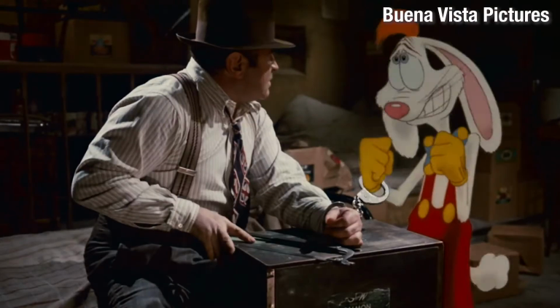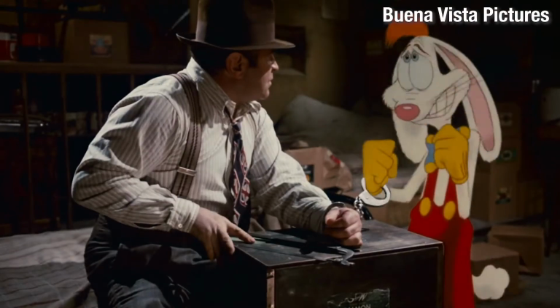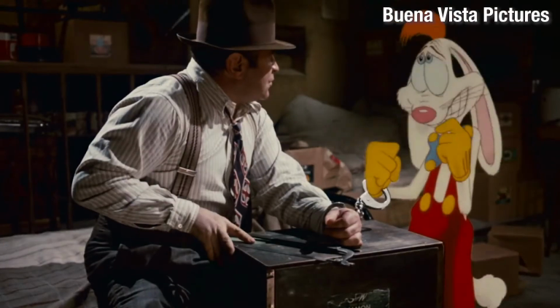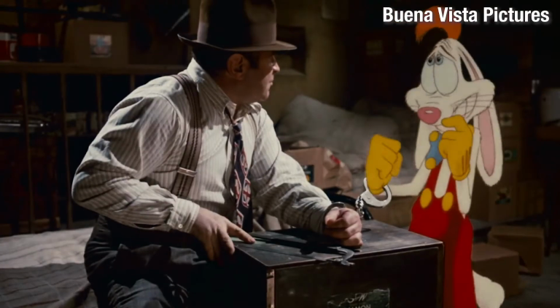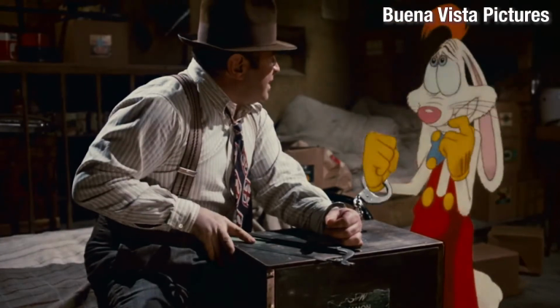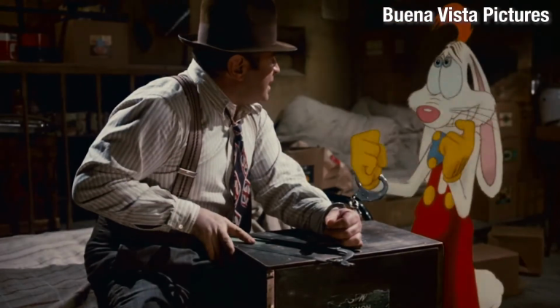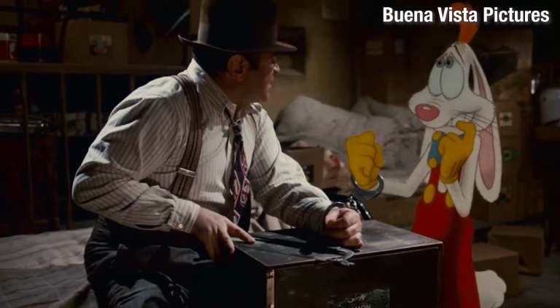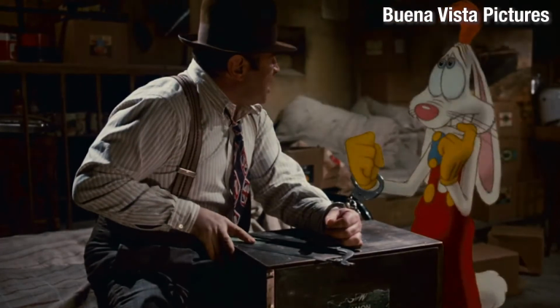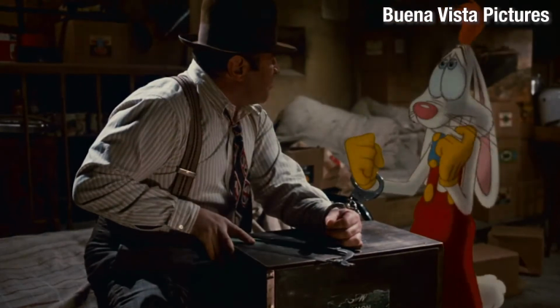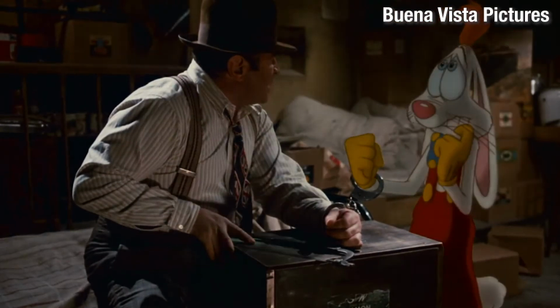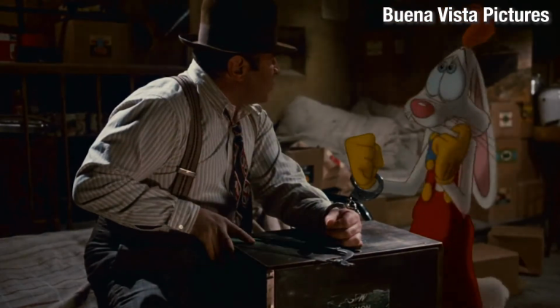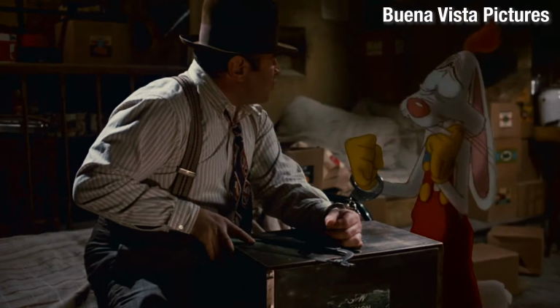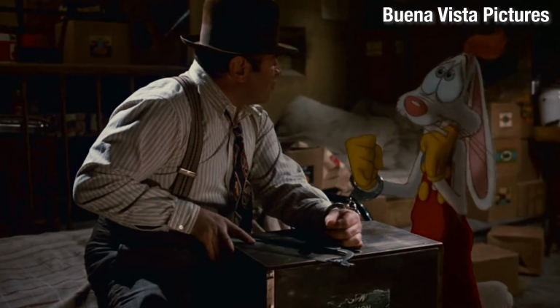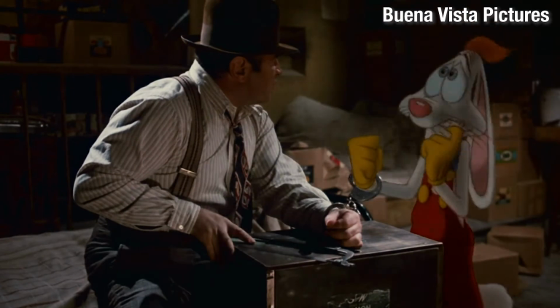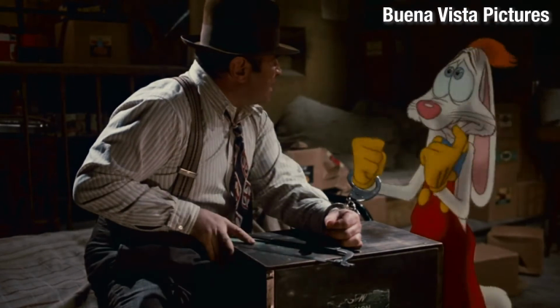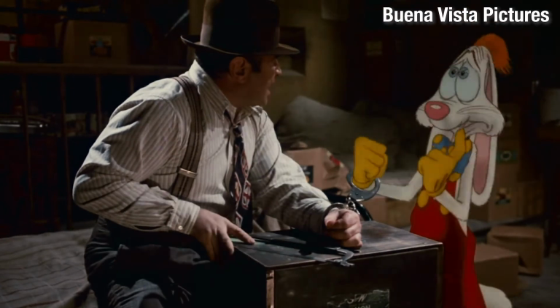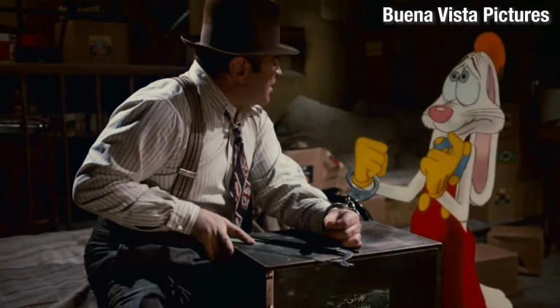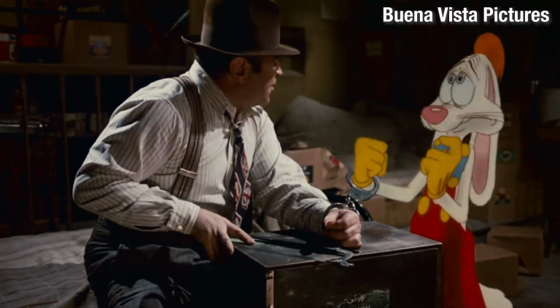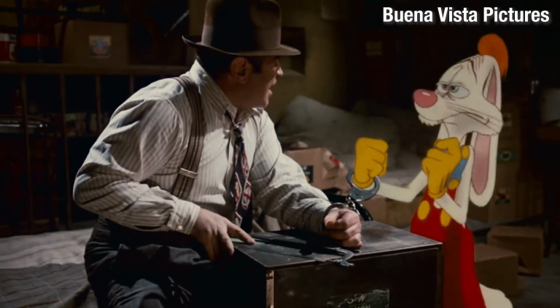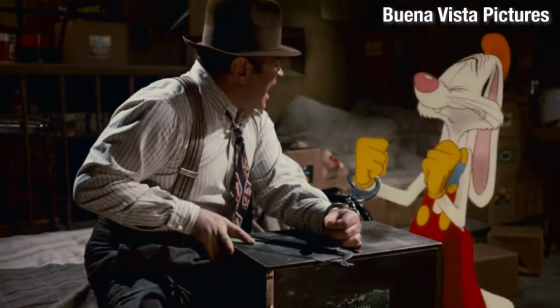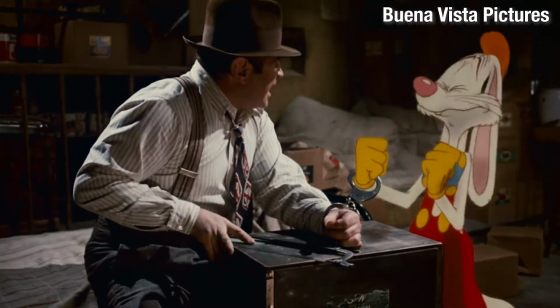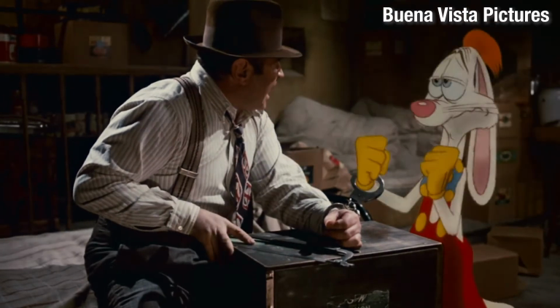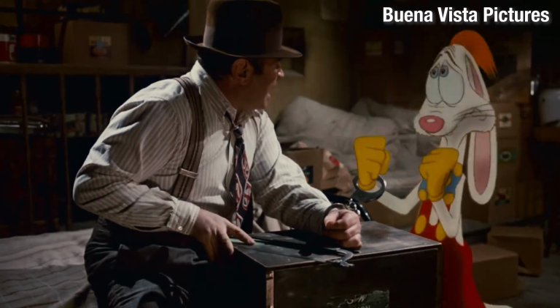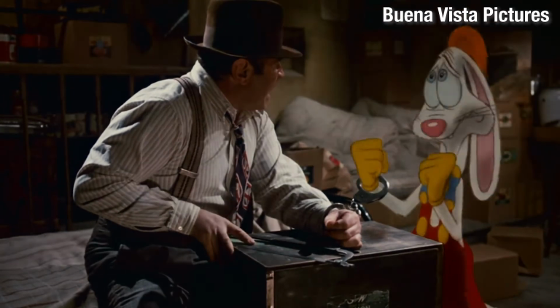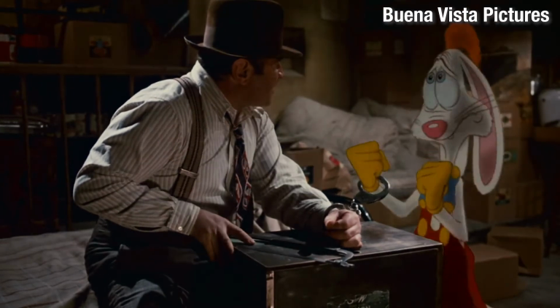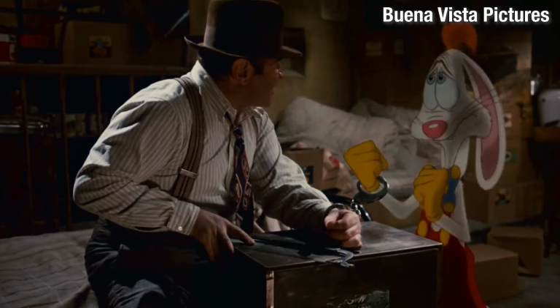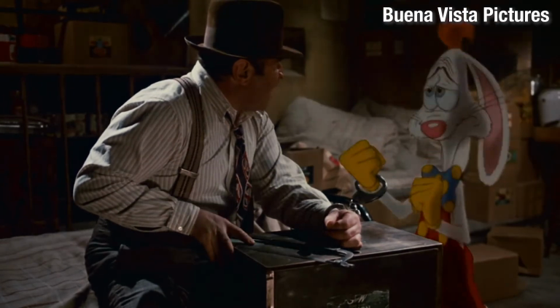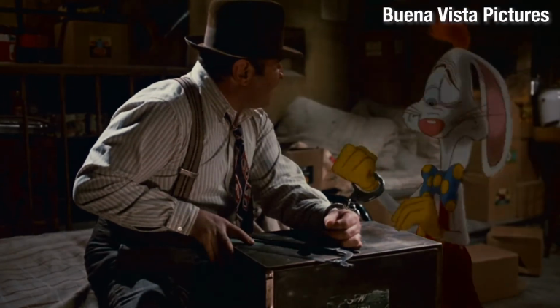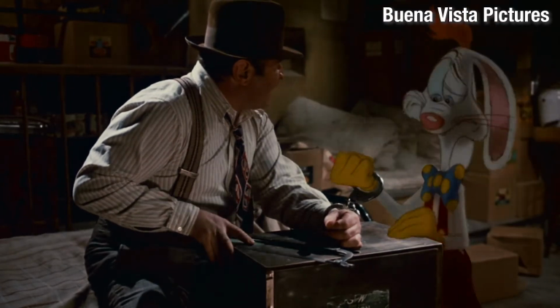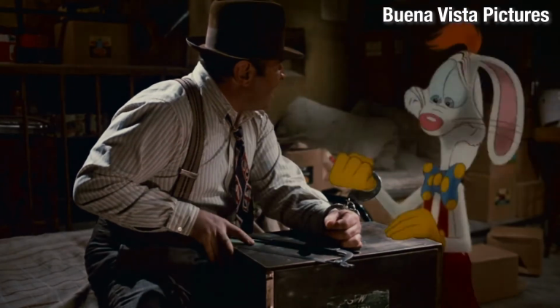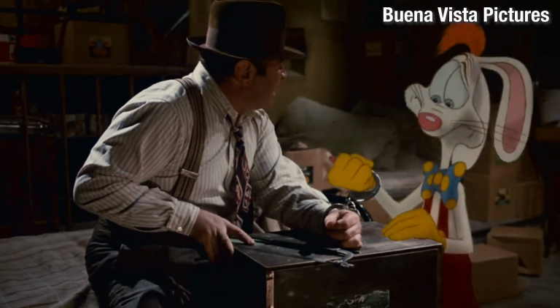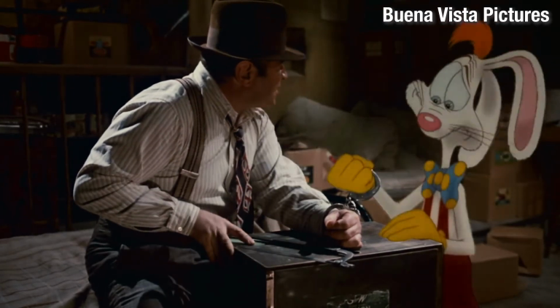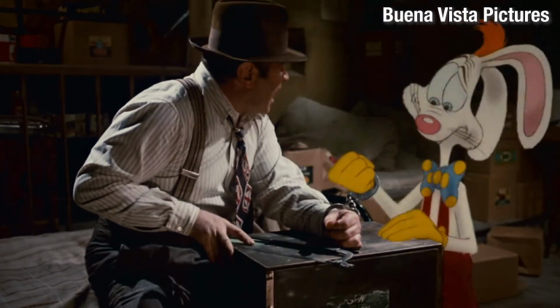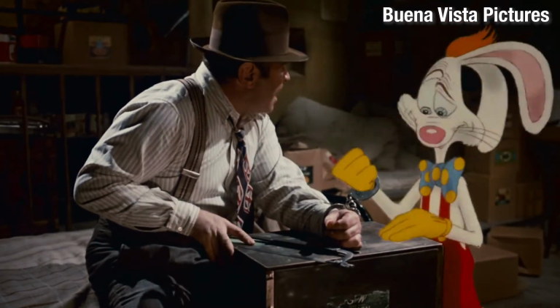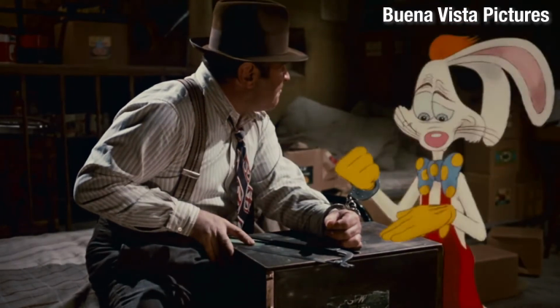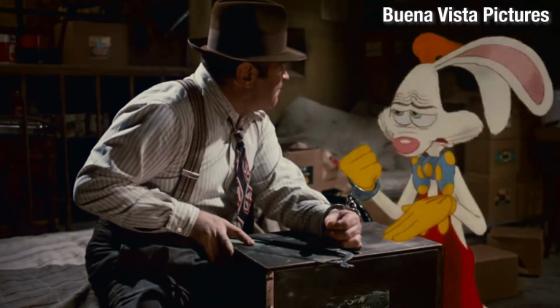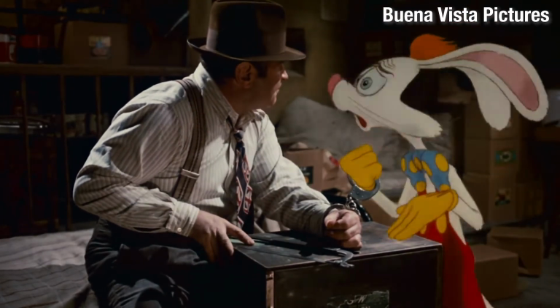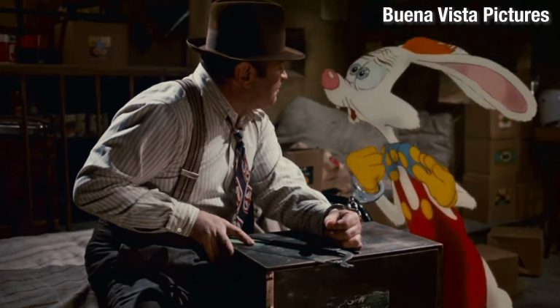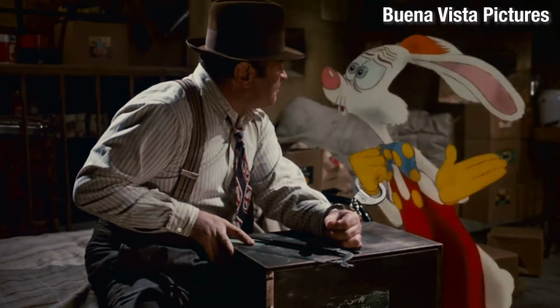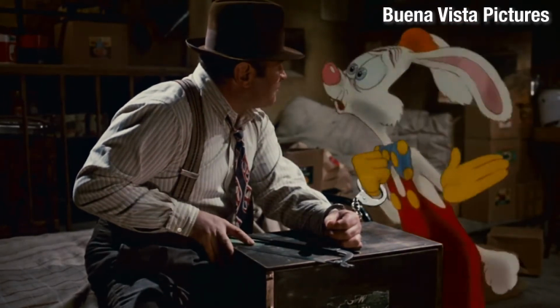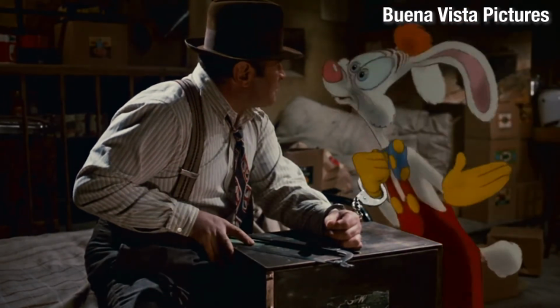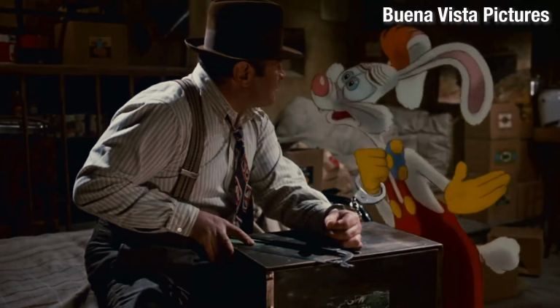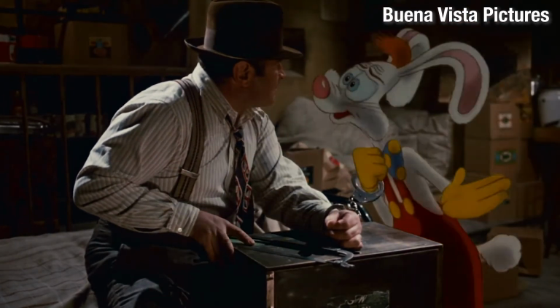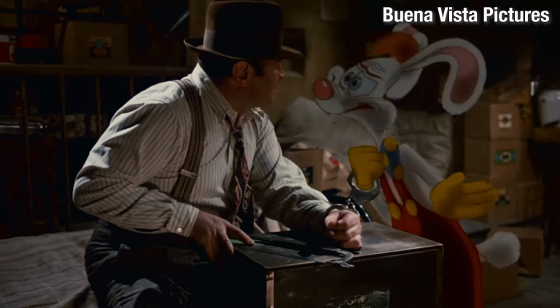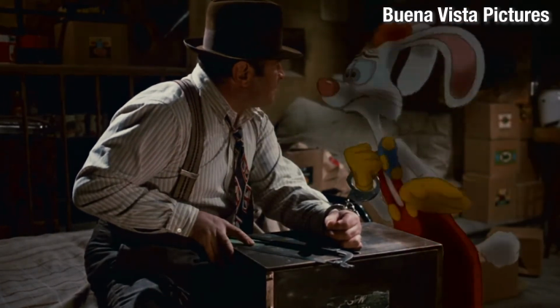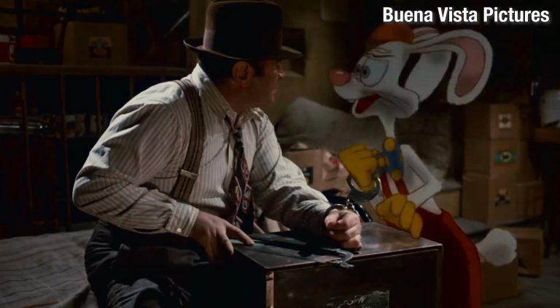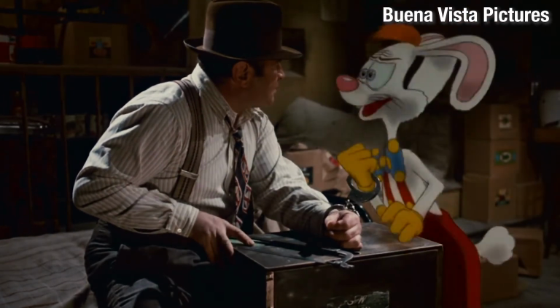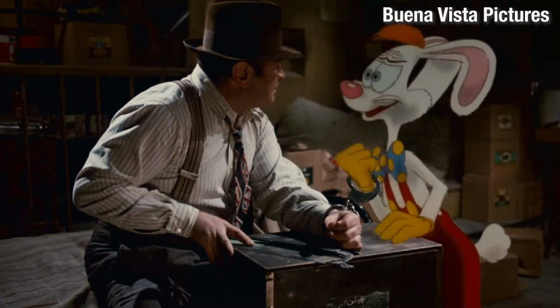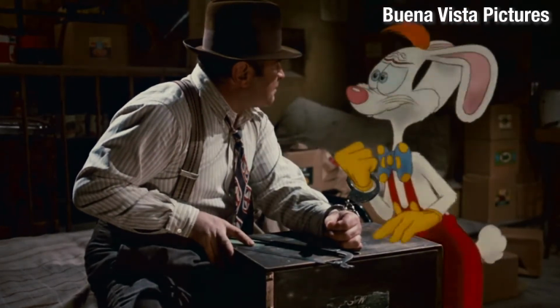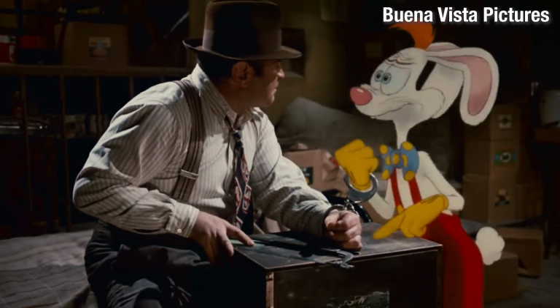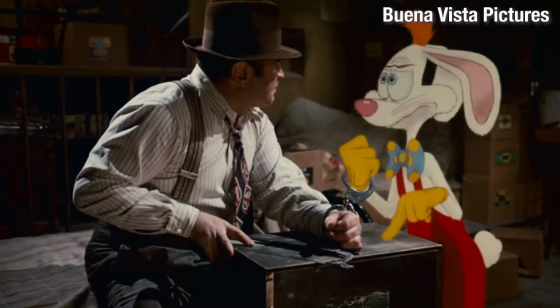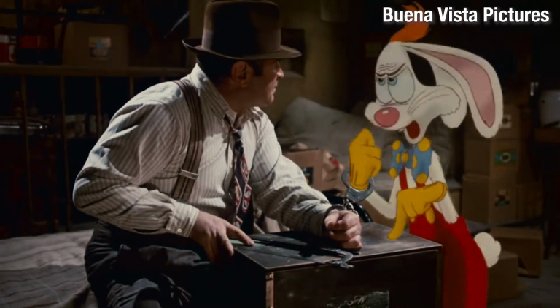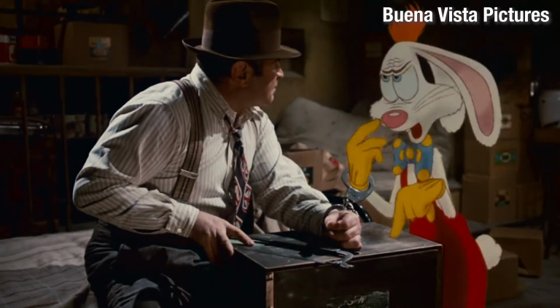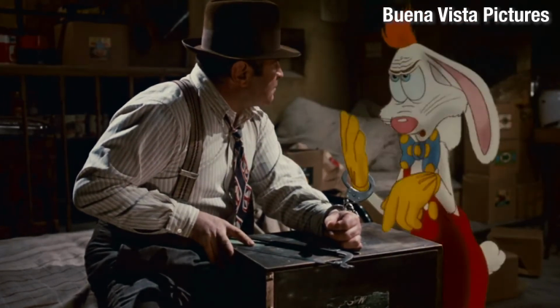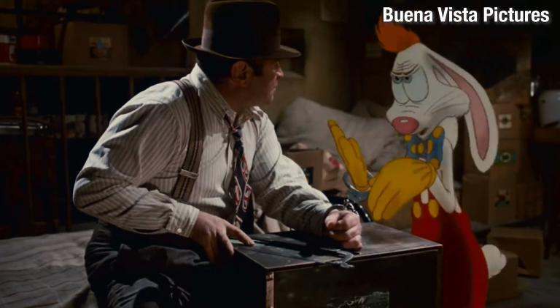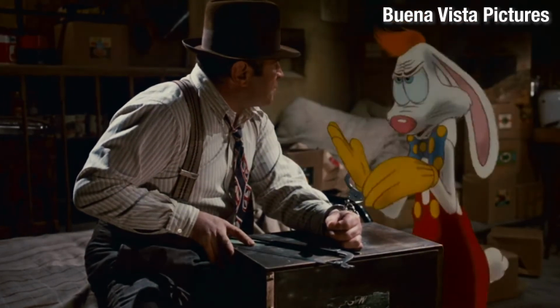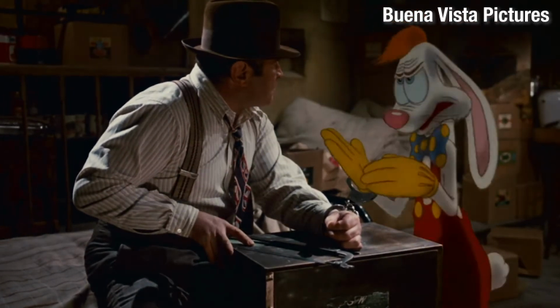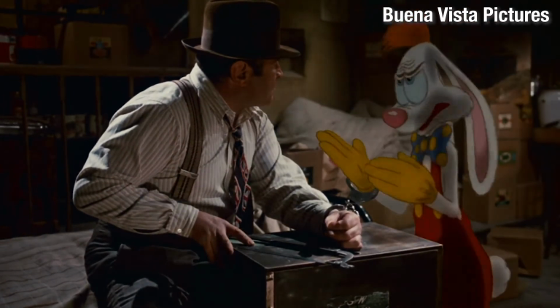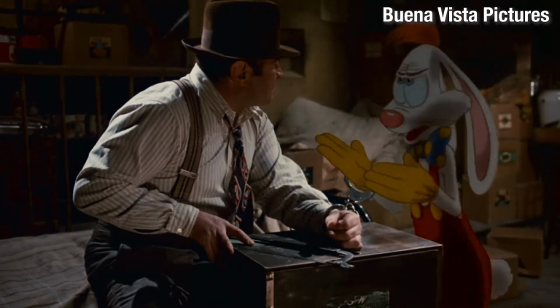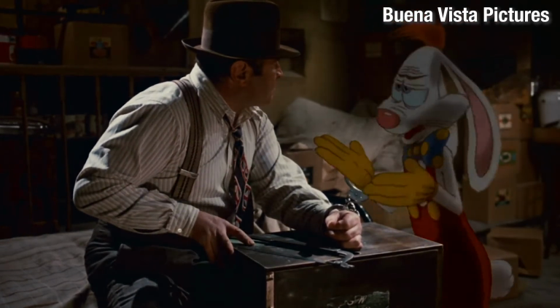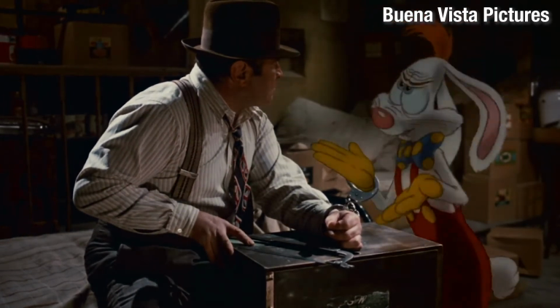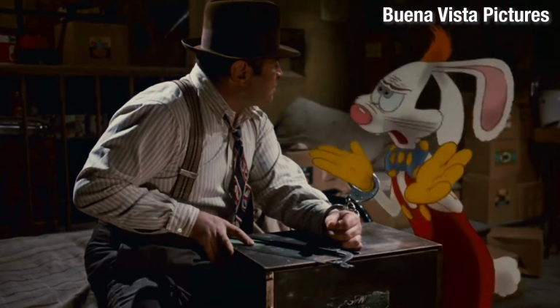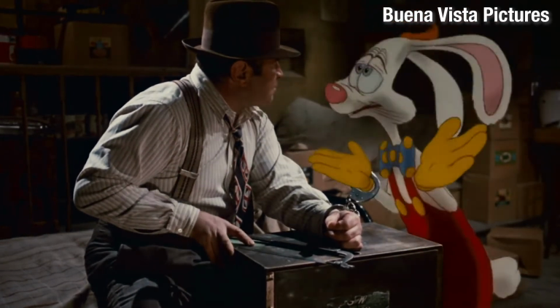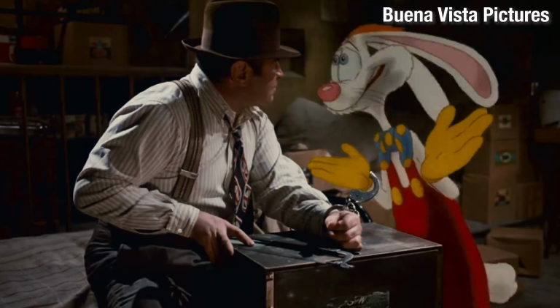Do you mean to tell me that you could have taken your hand out of that cuff at any time? Not at any time — only when it was funny.